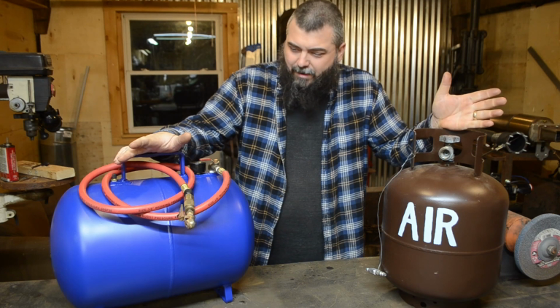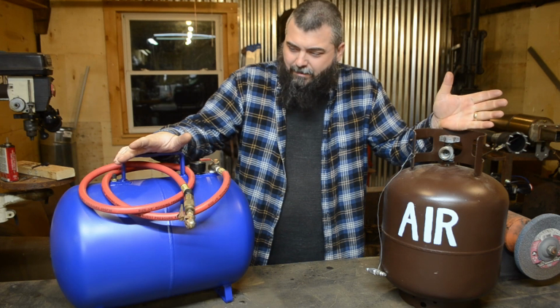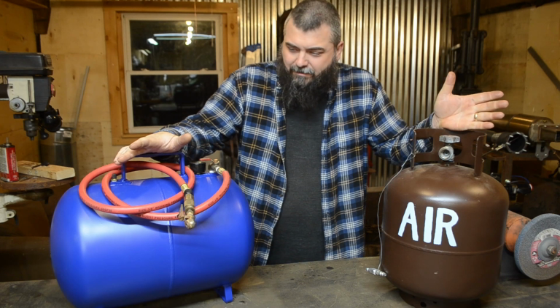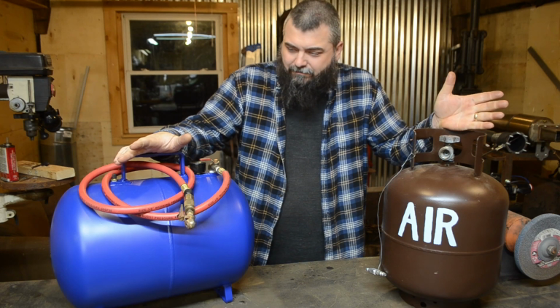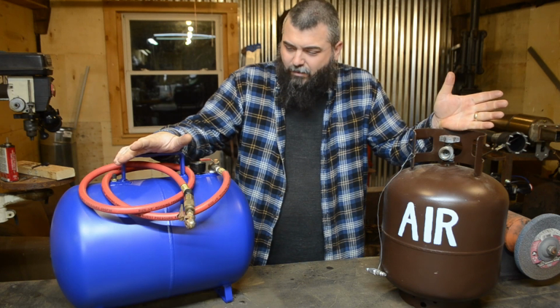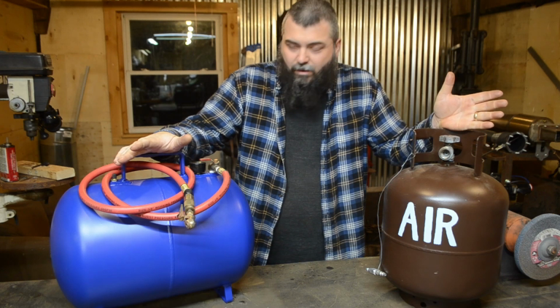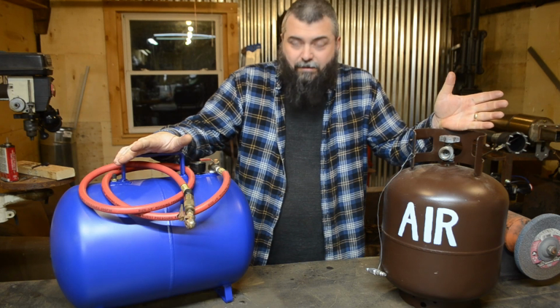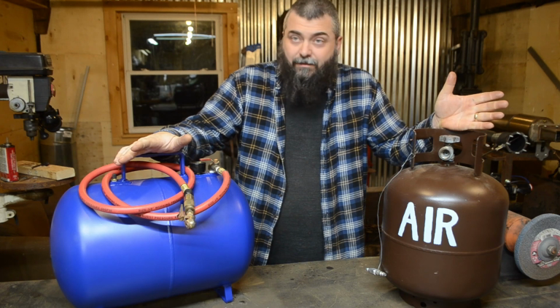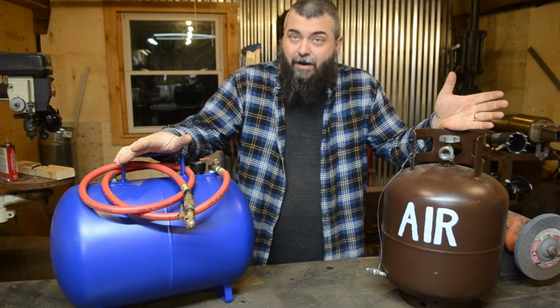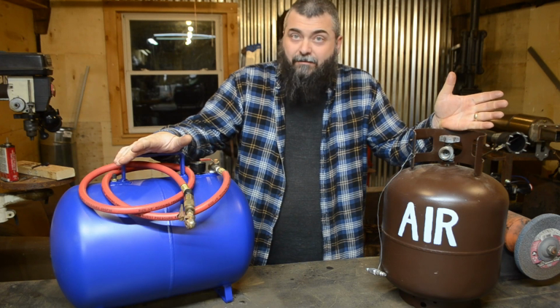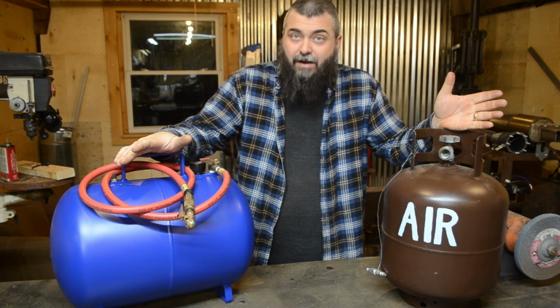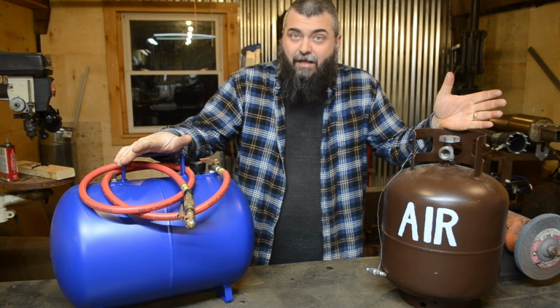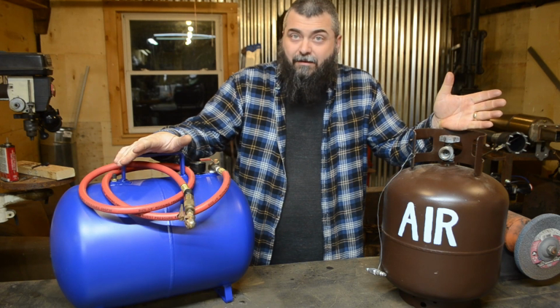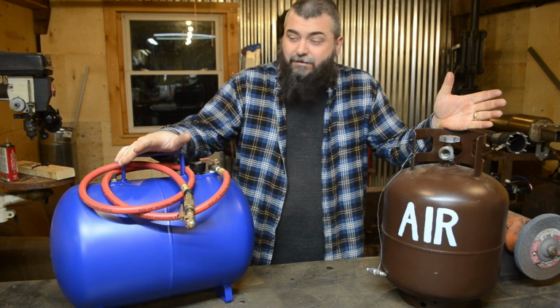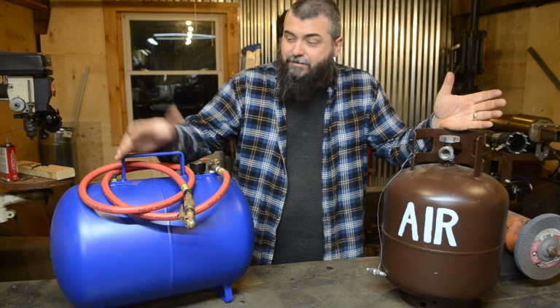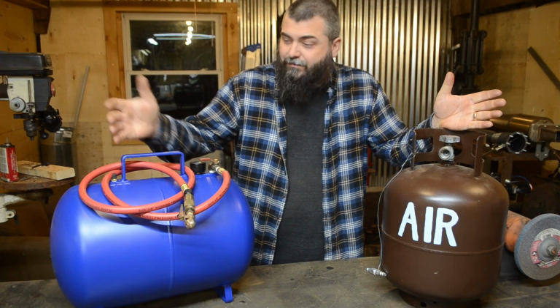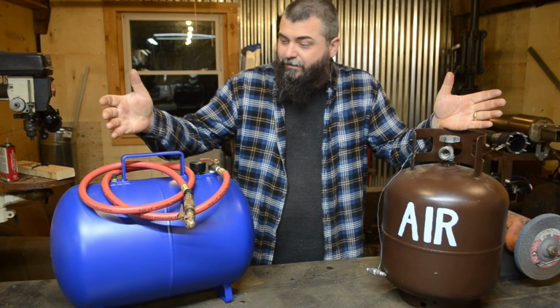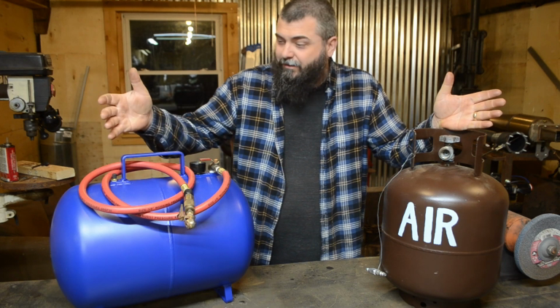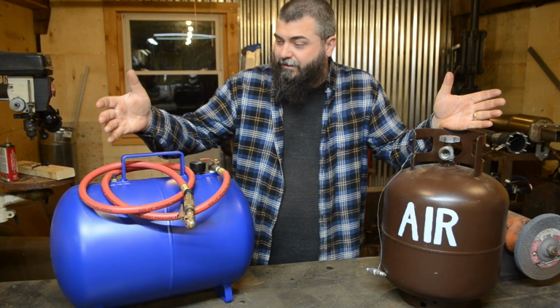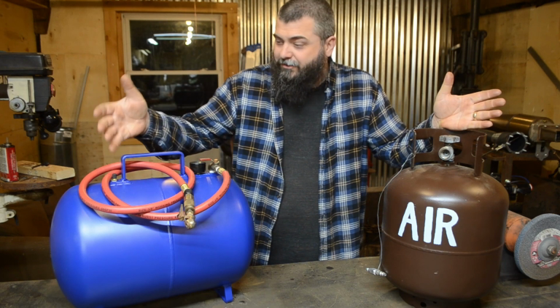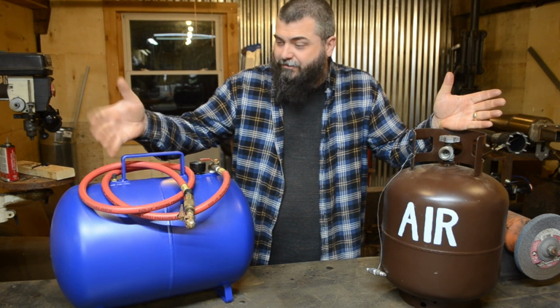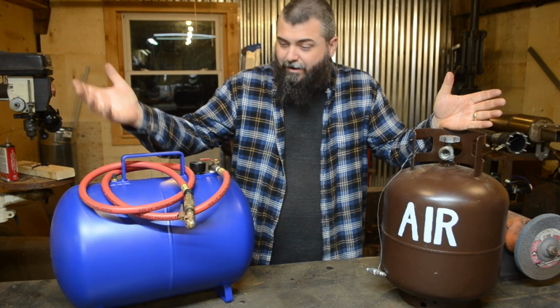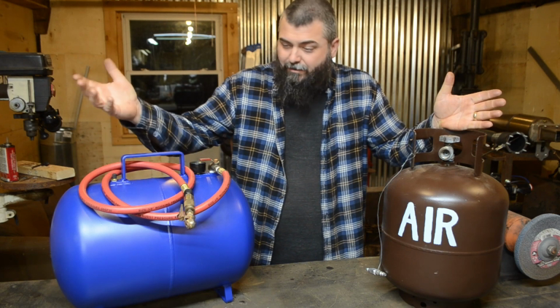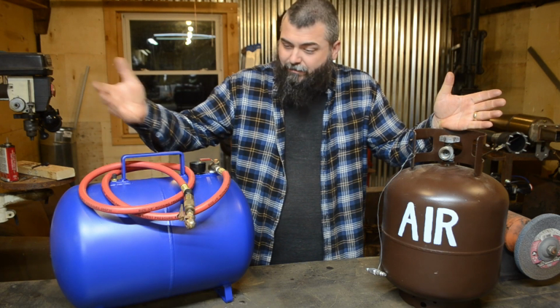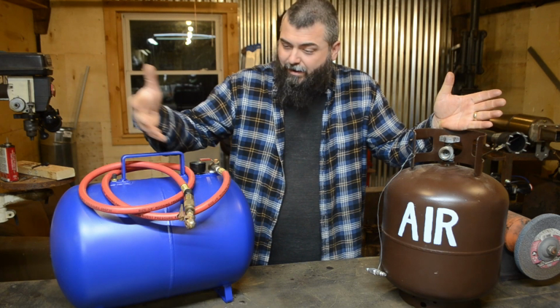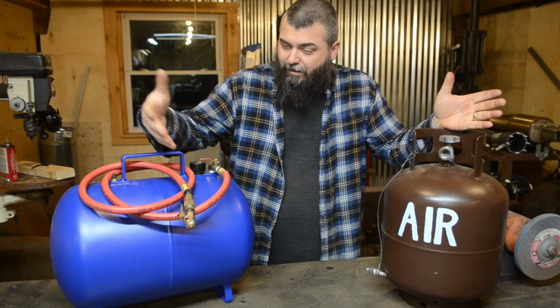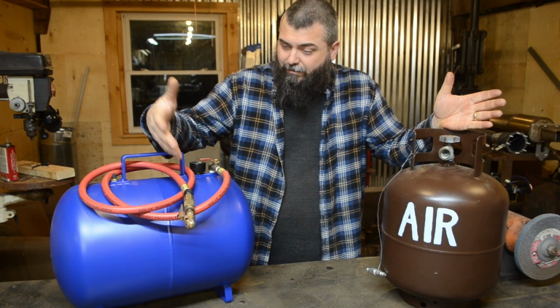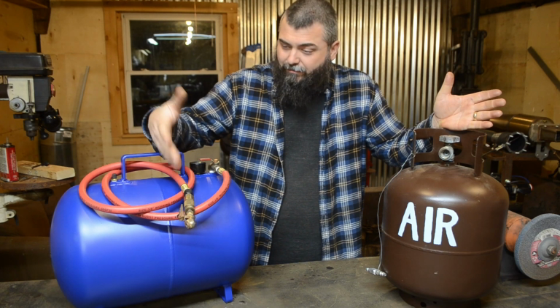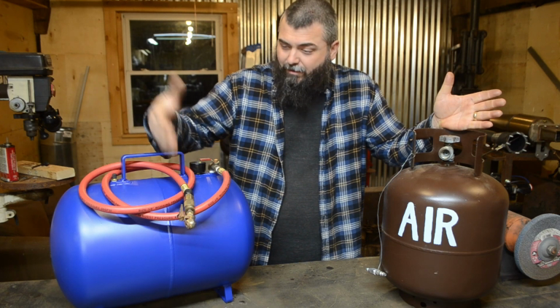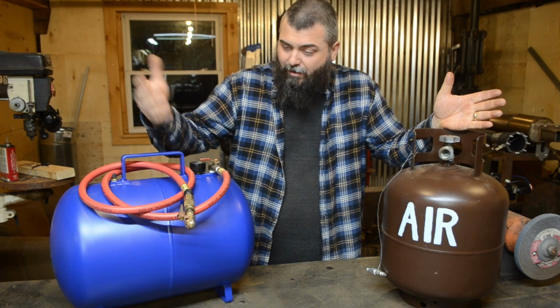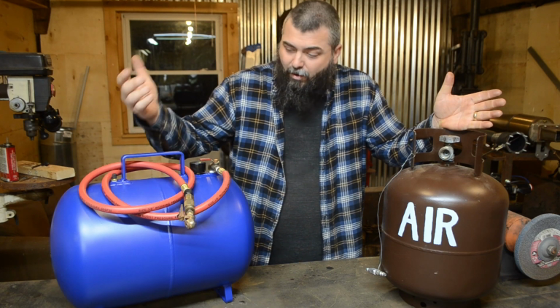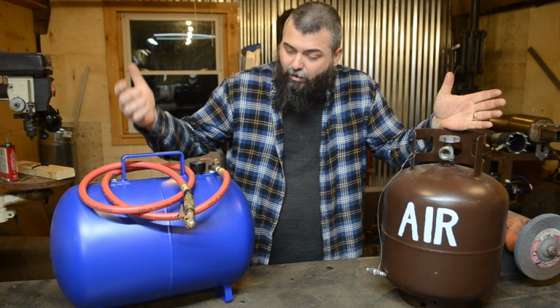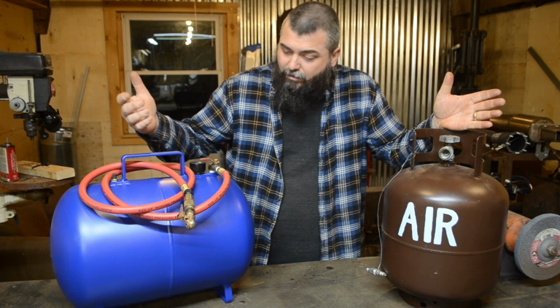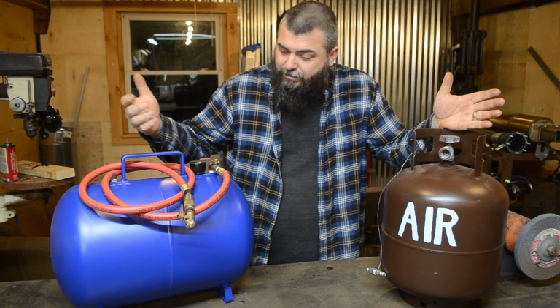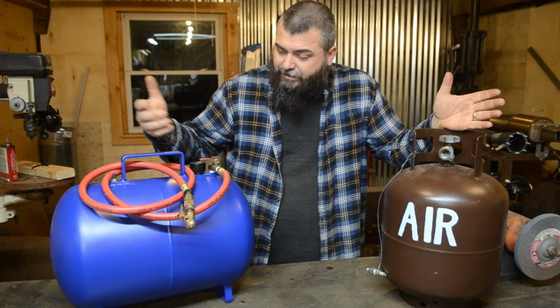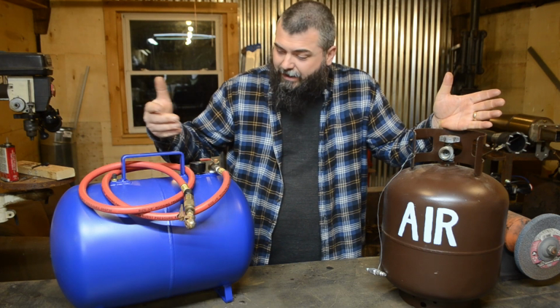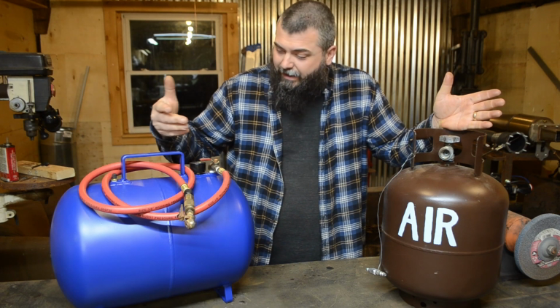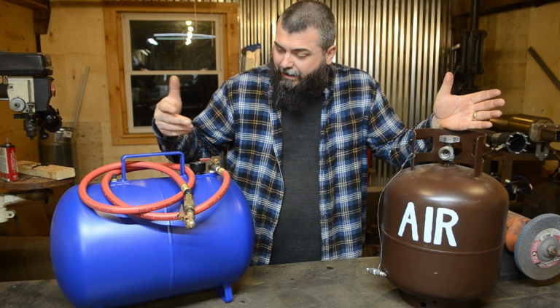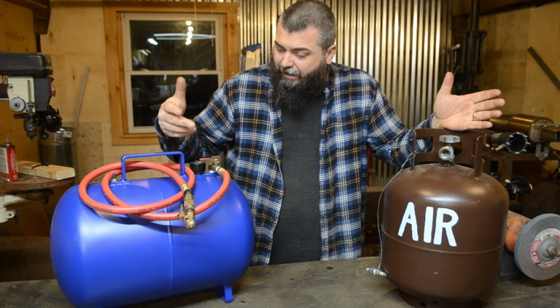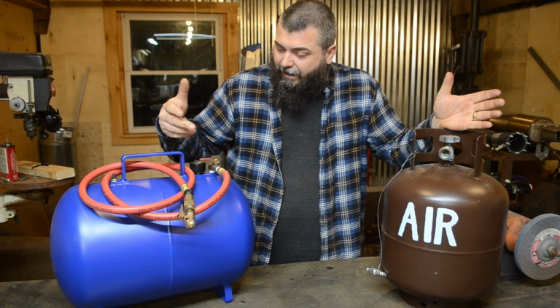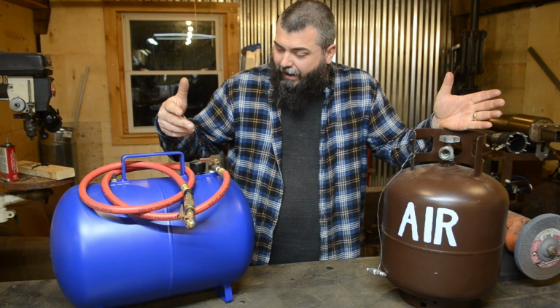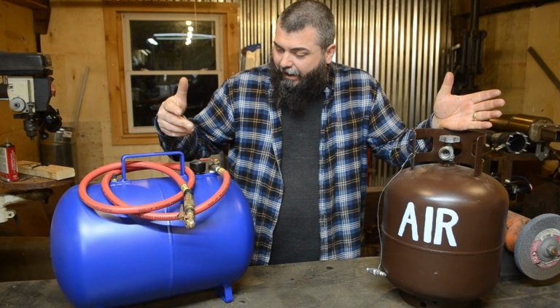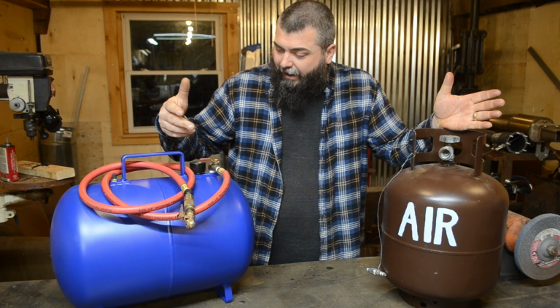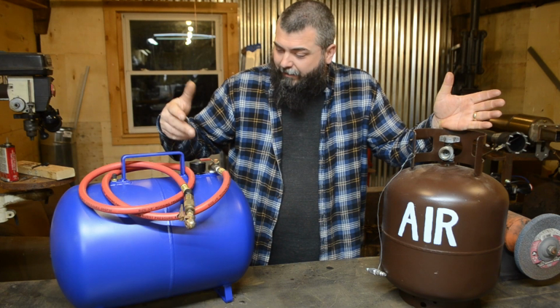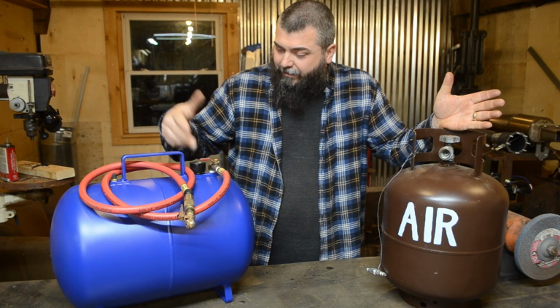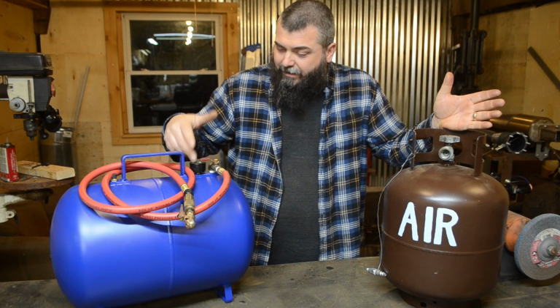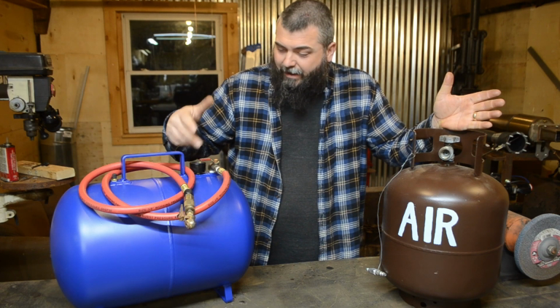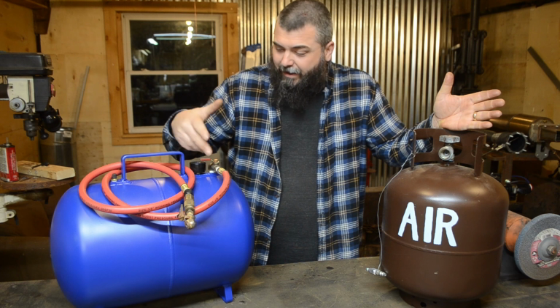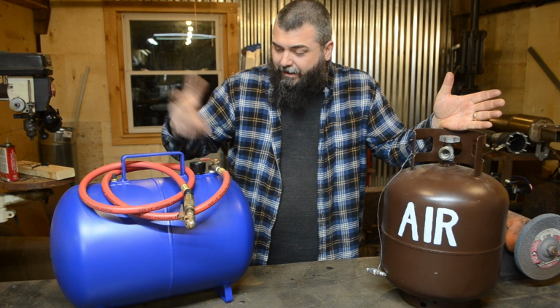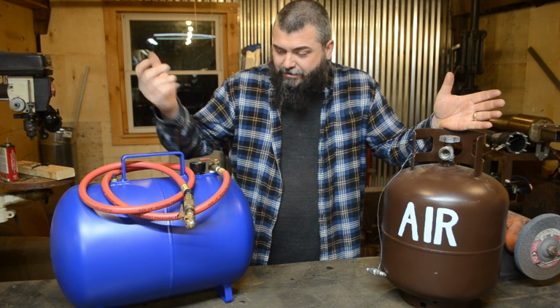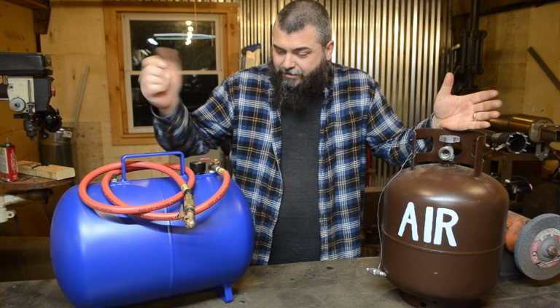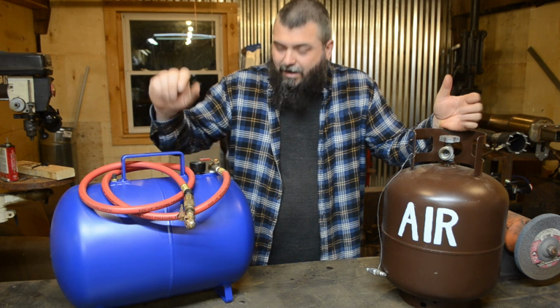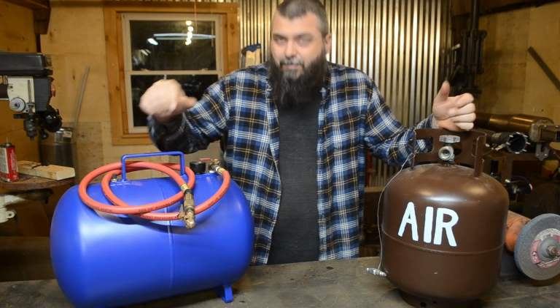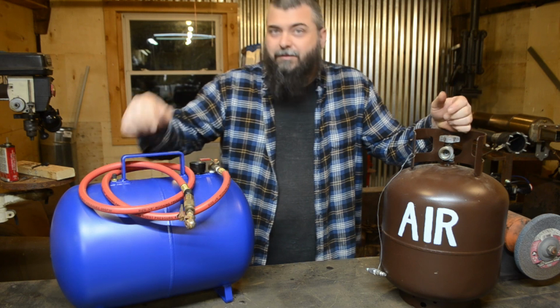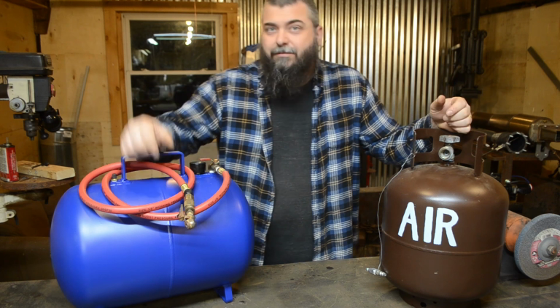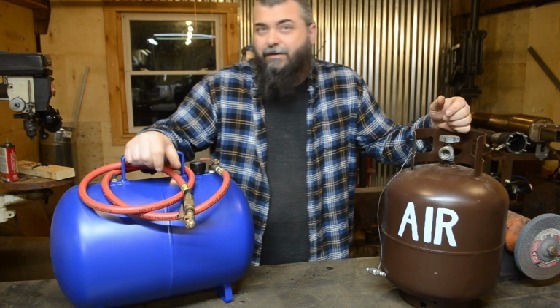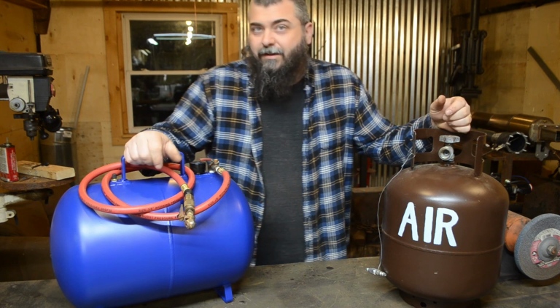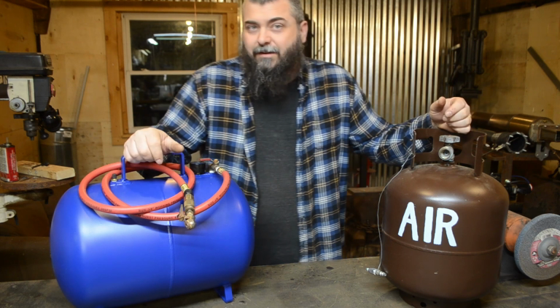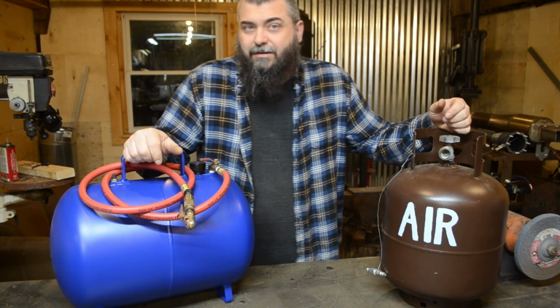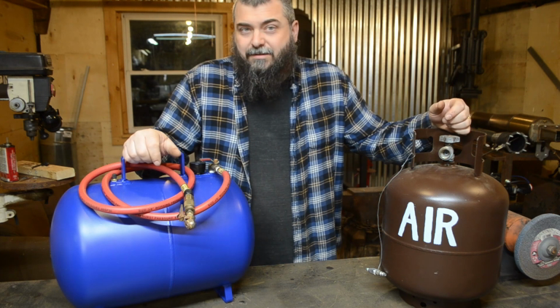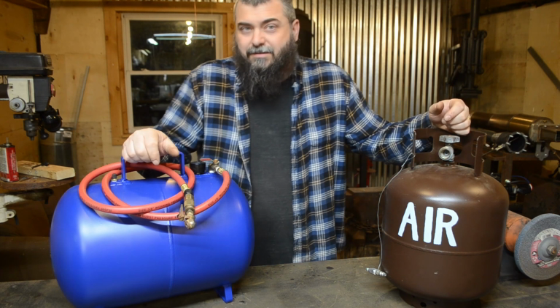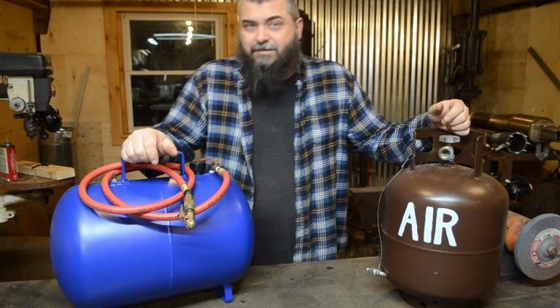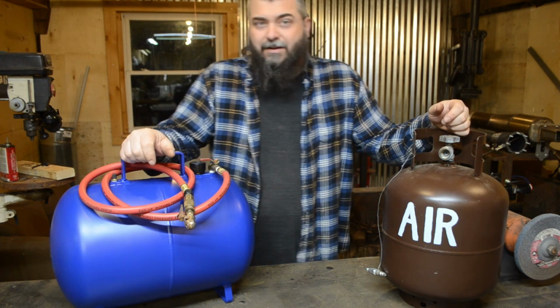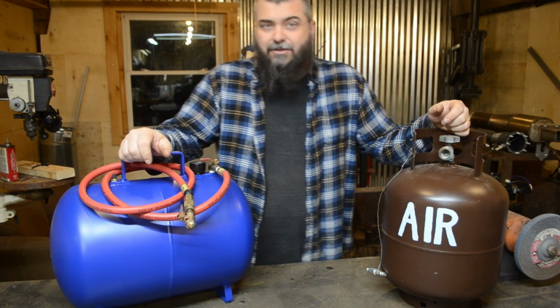About $25 for the Schrader valve, the hose, the gauge, a couple of fittings and such.